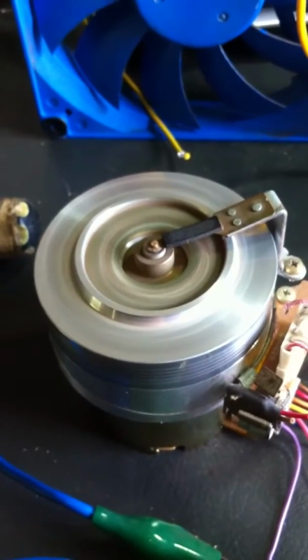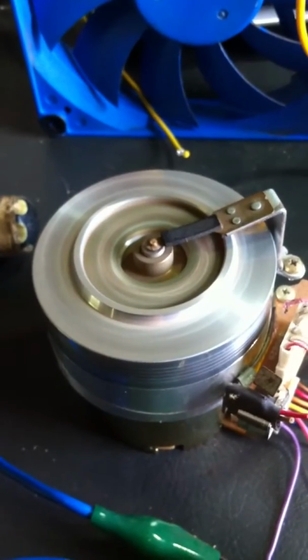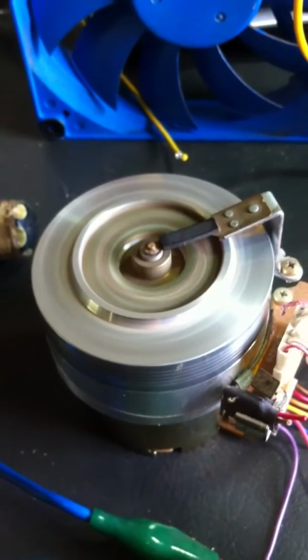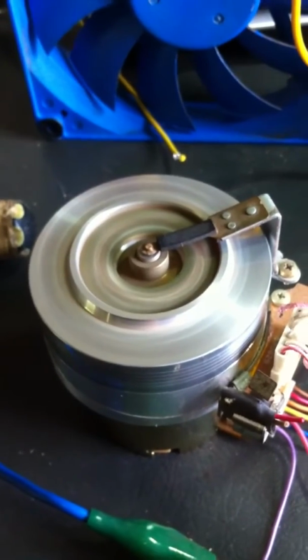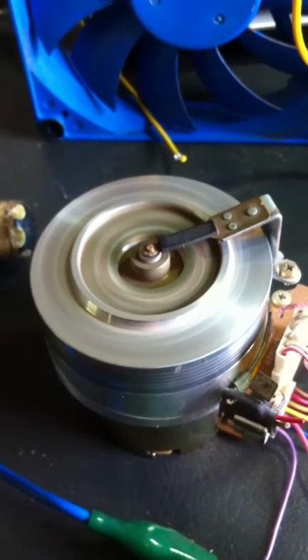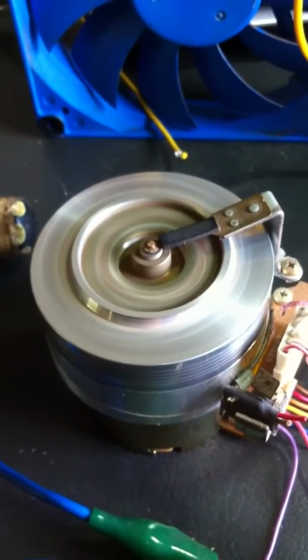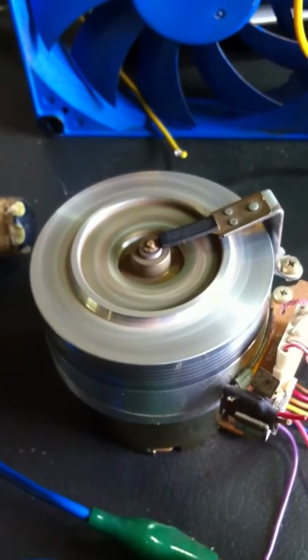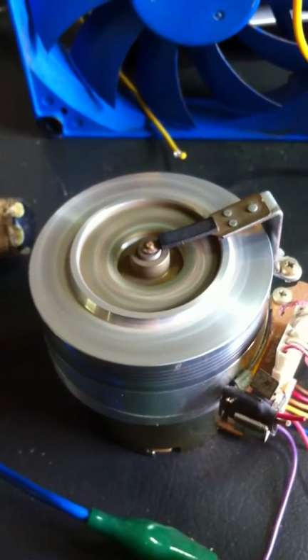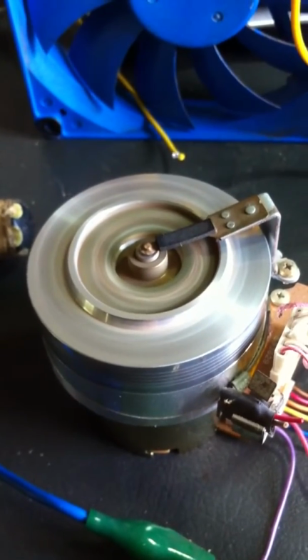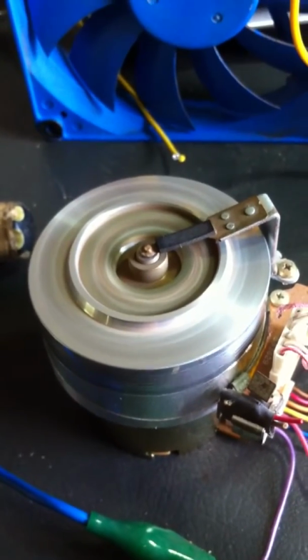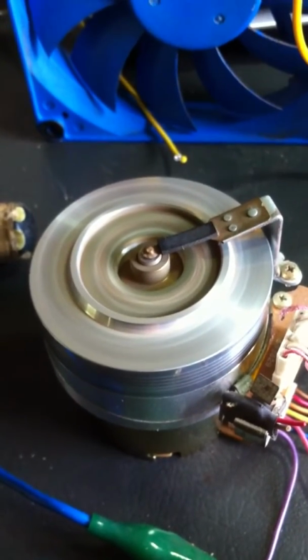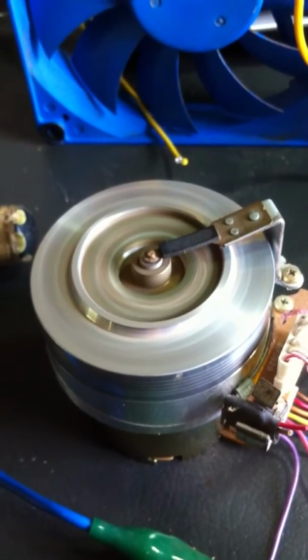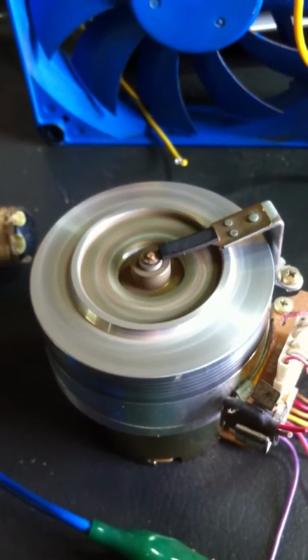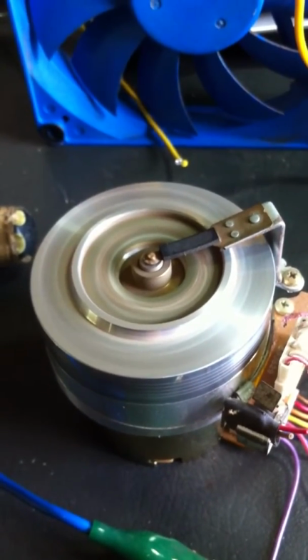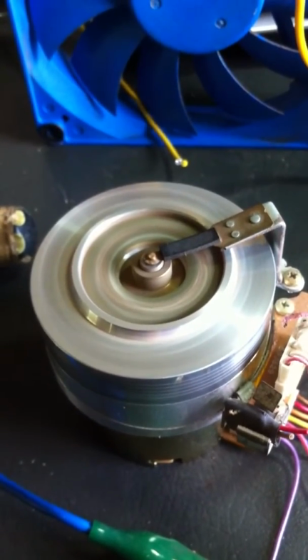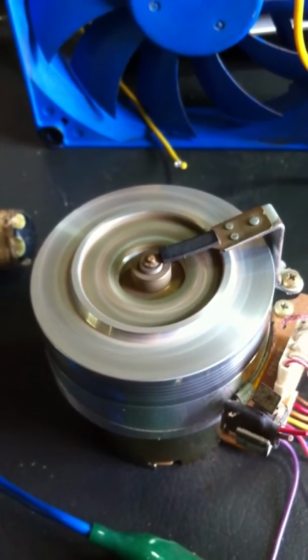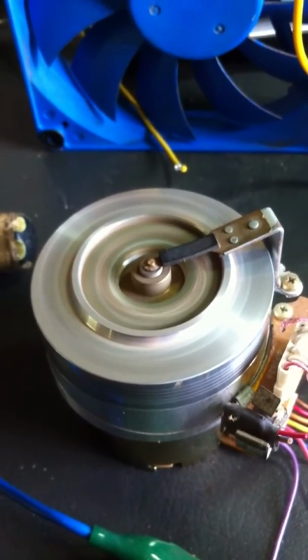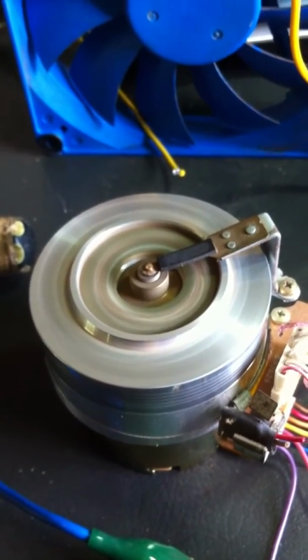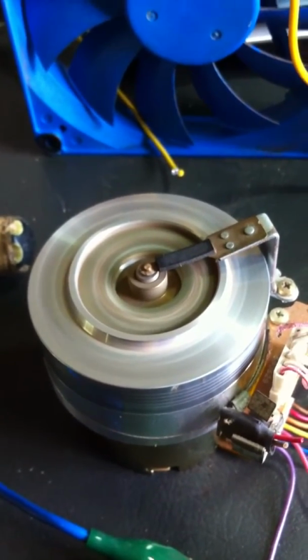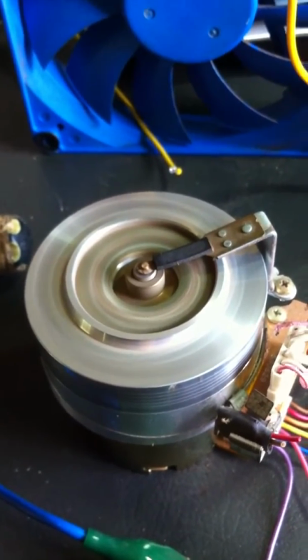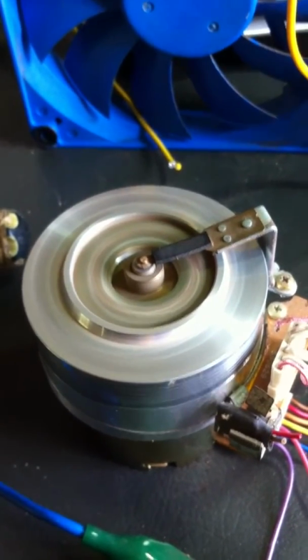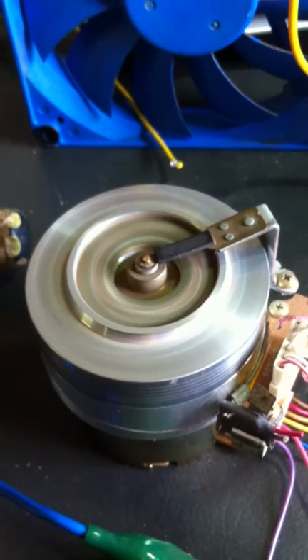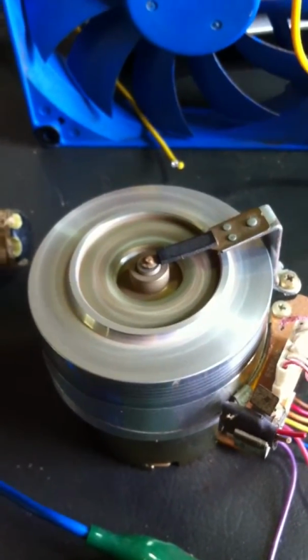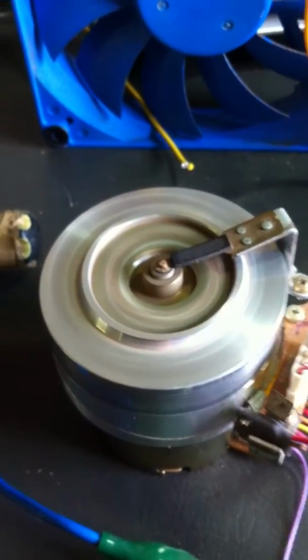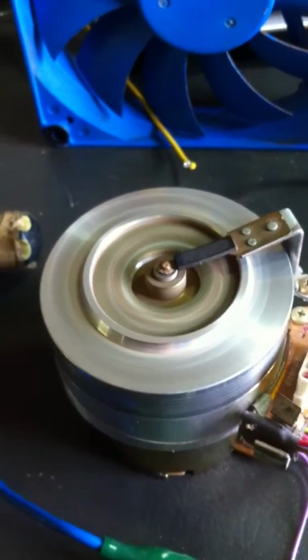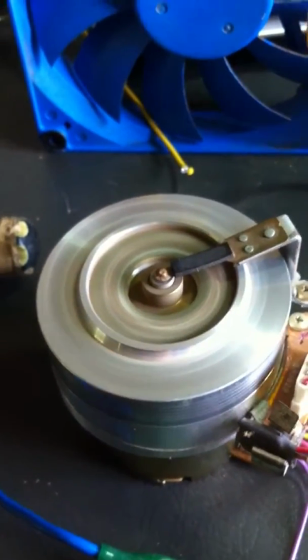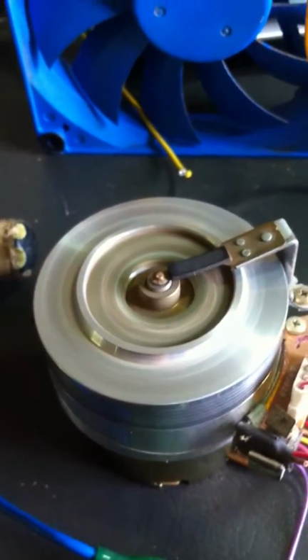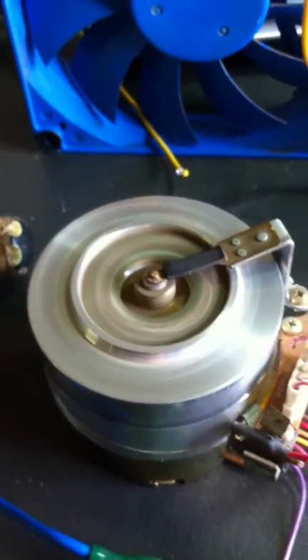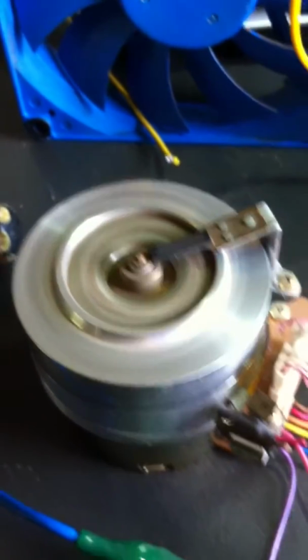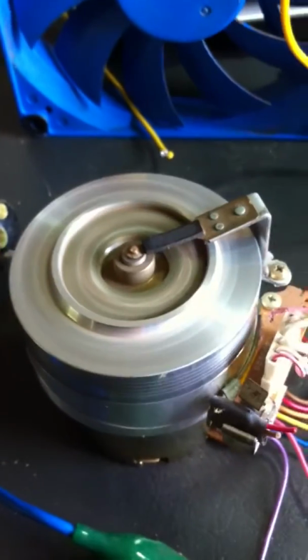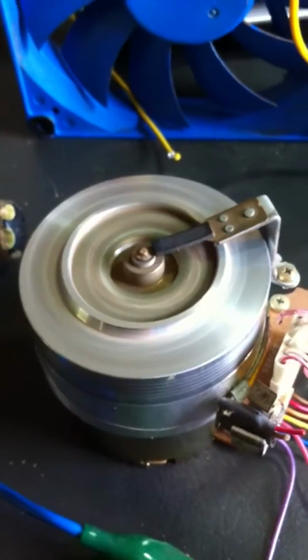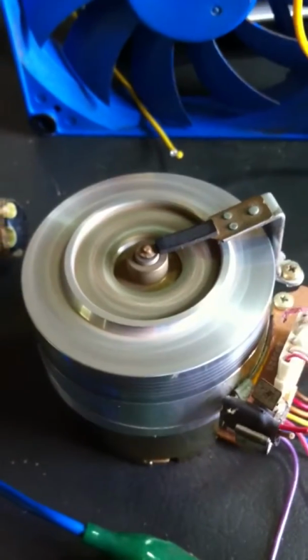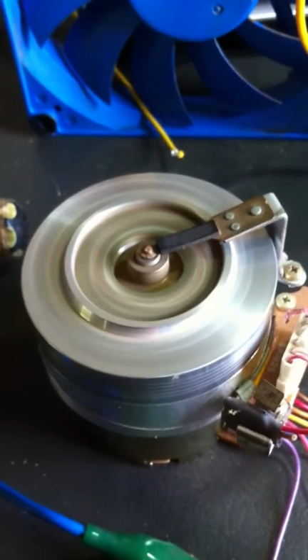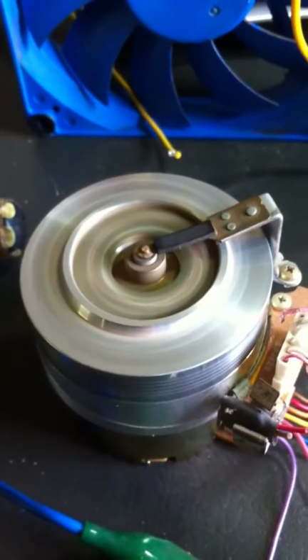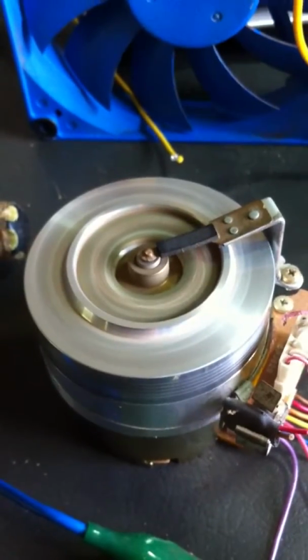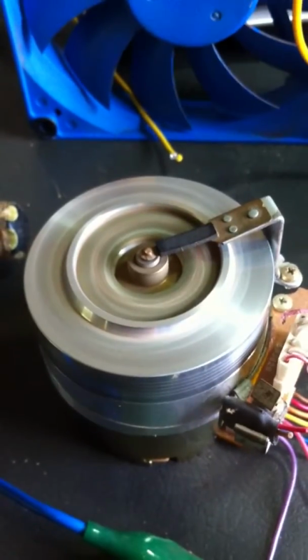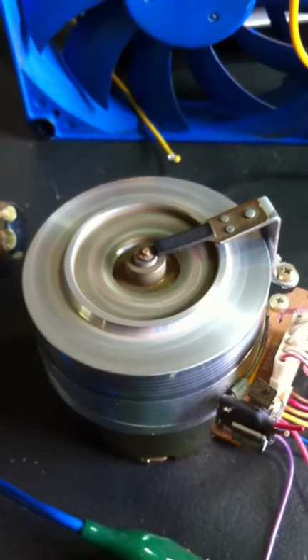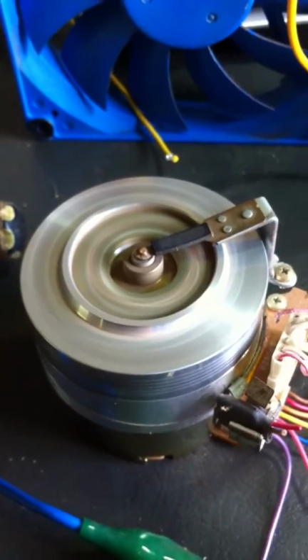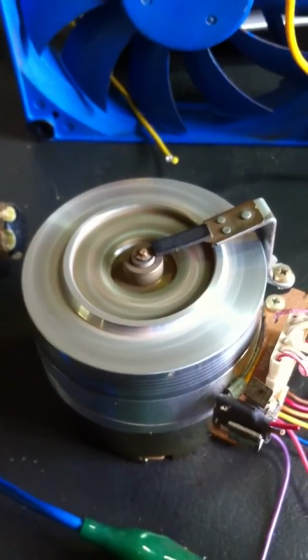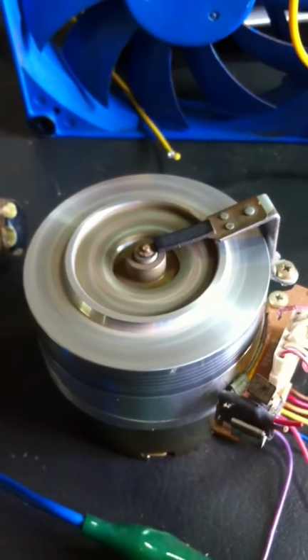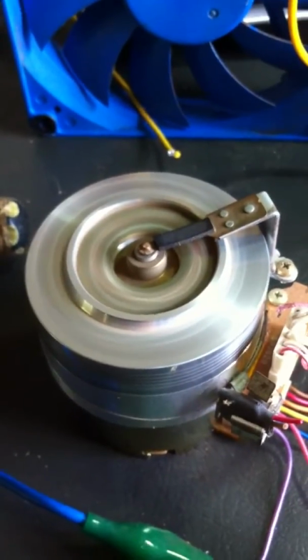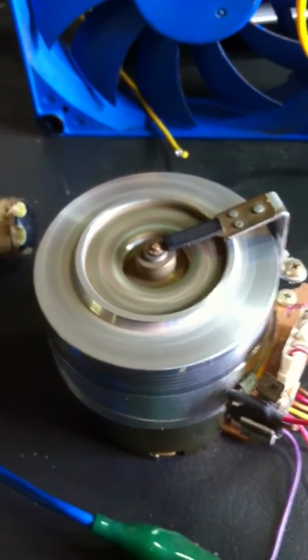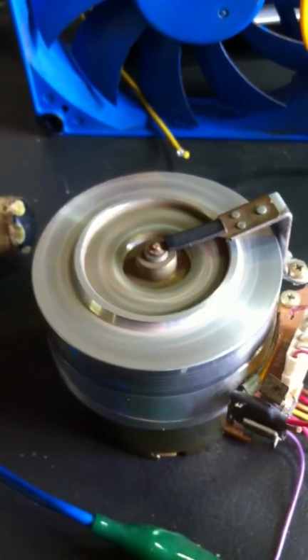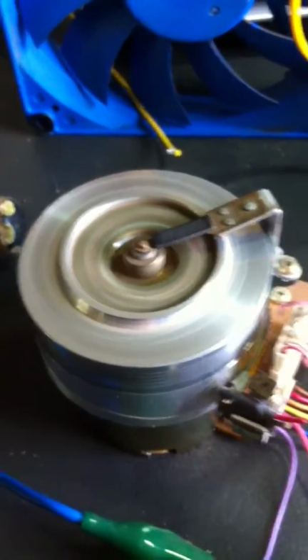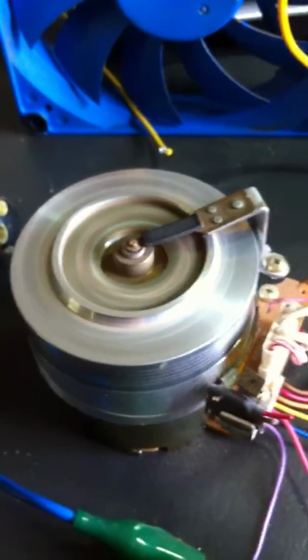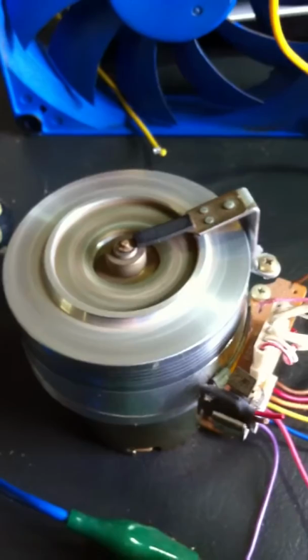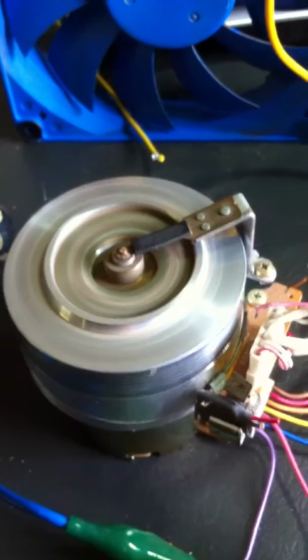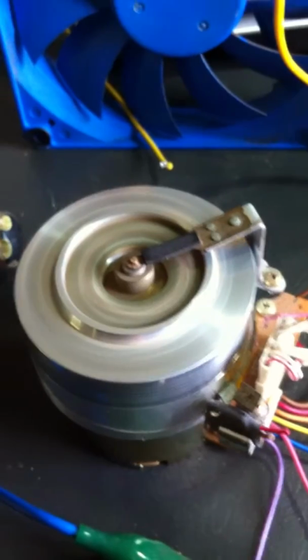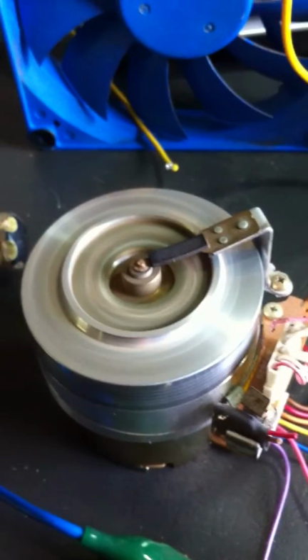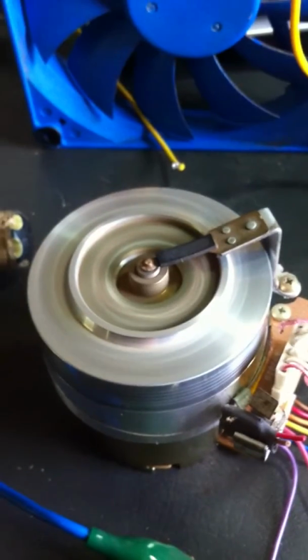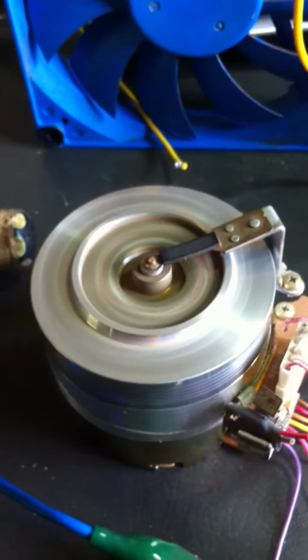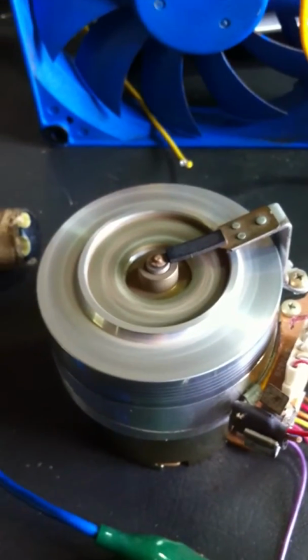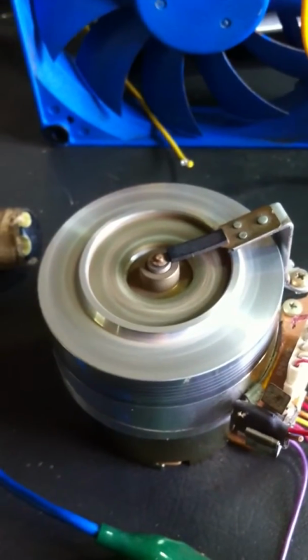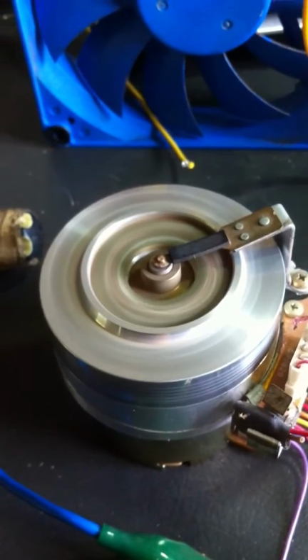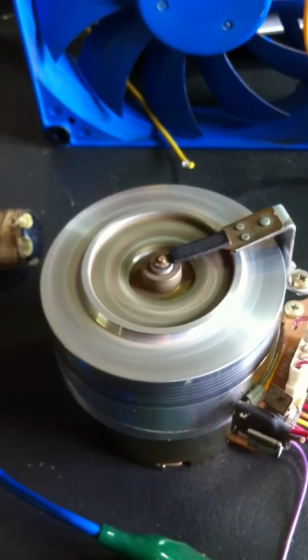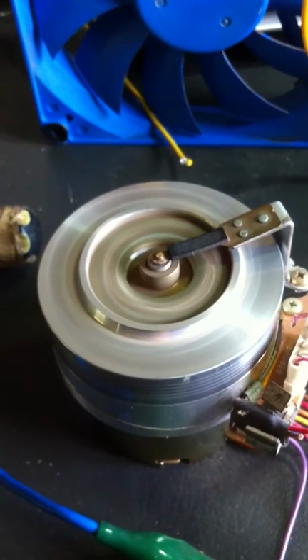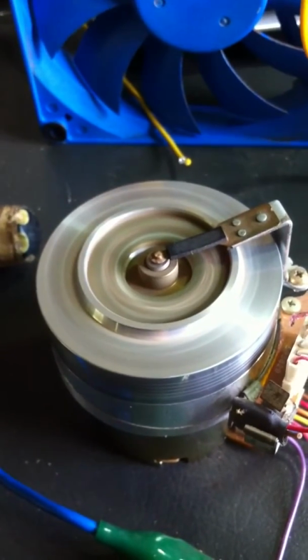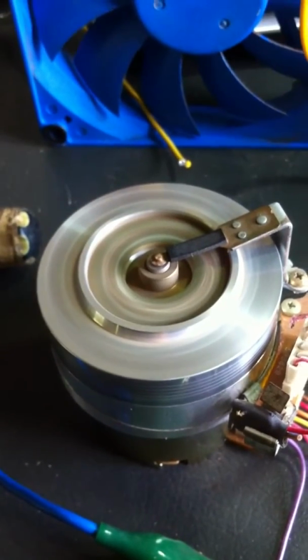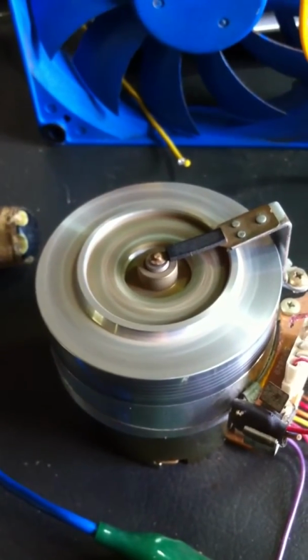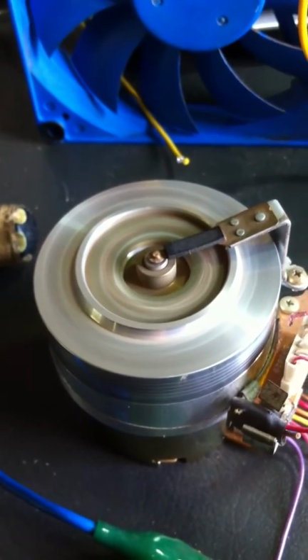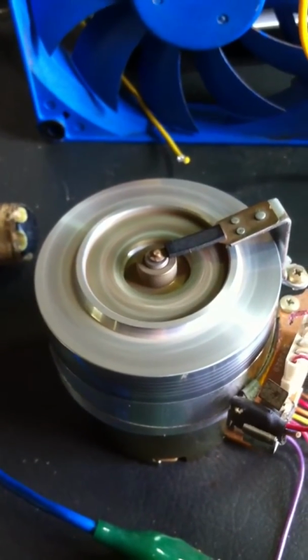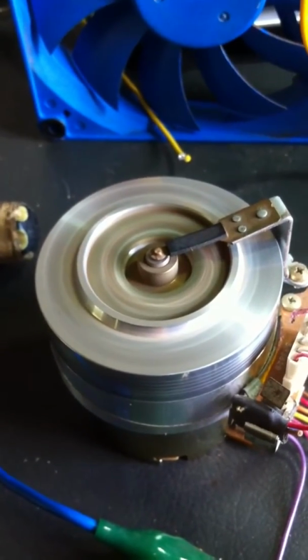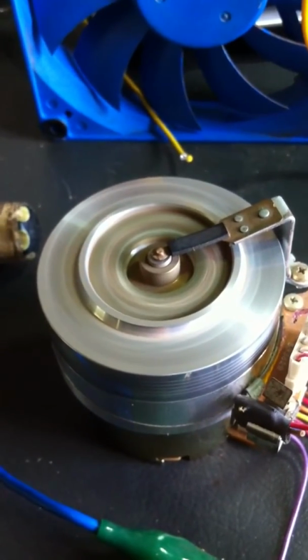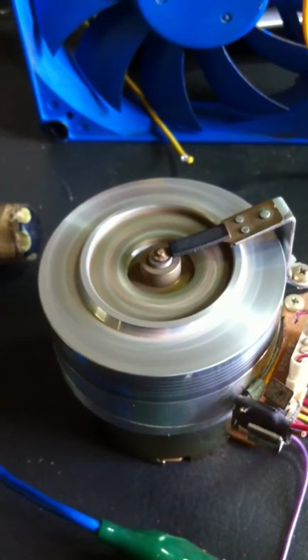Anyway, that's it for now. Thank you to everybody that's helped me with my Bedini circuit, and I'll post more when I have more.